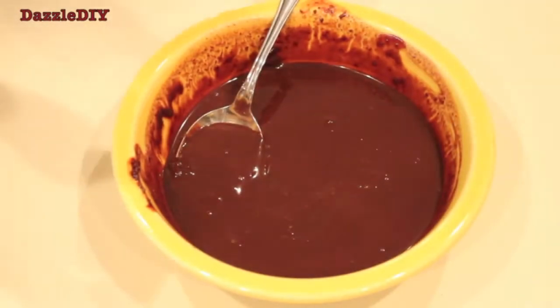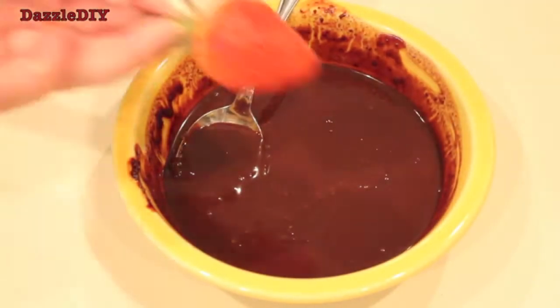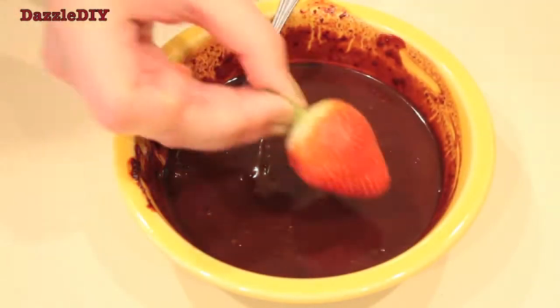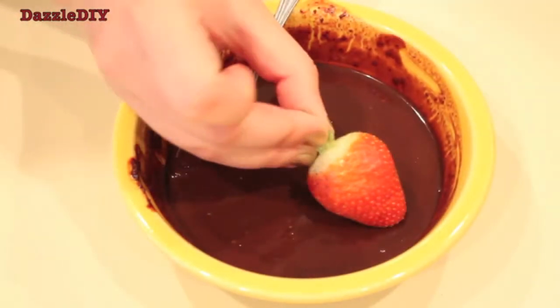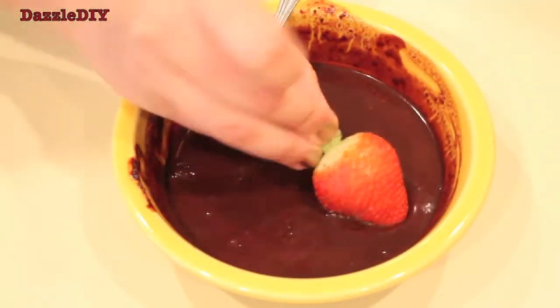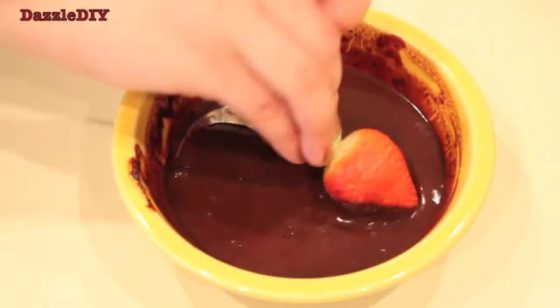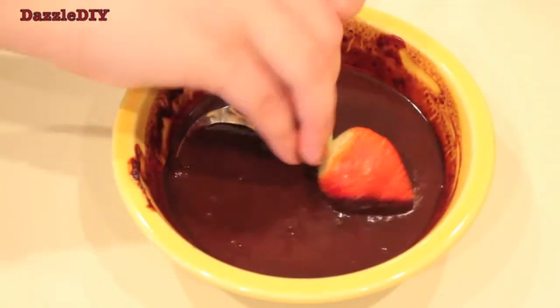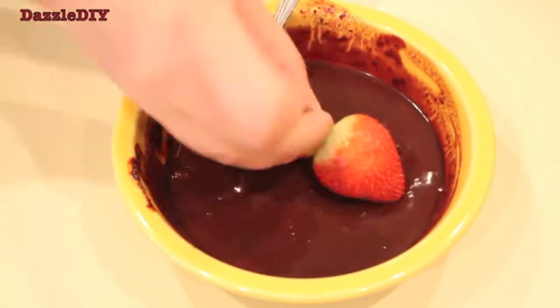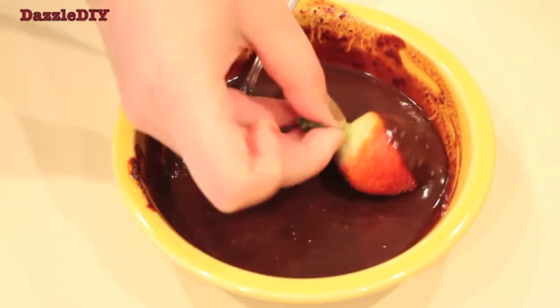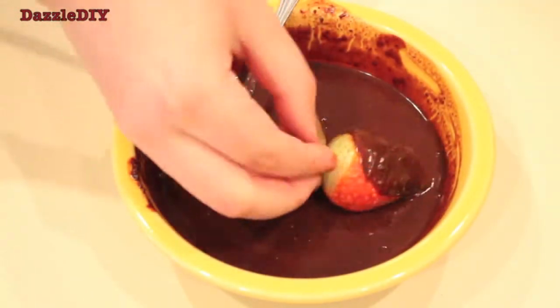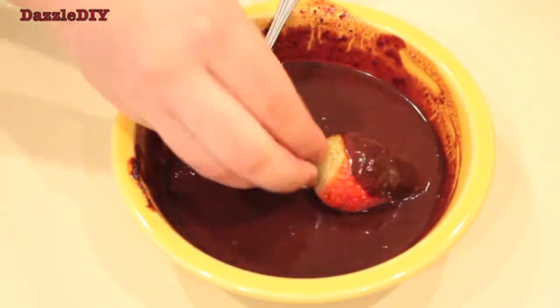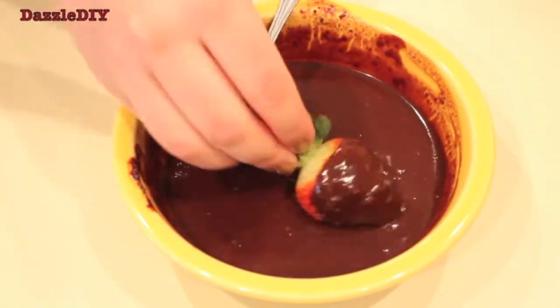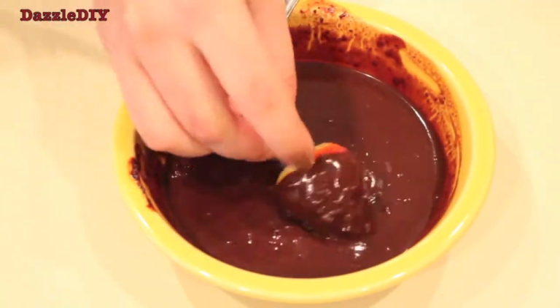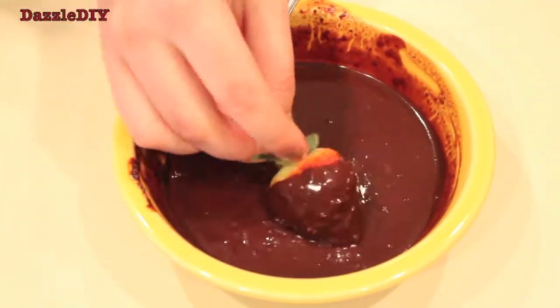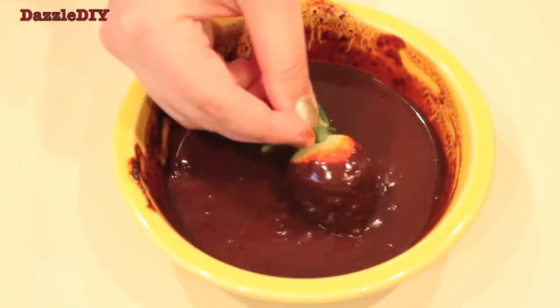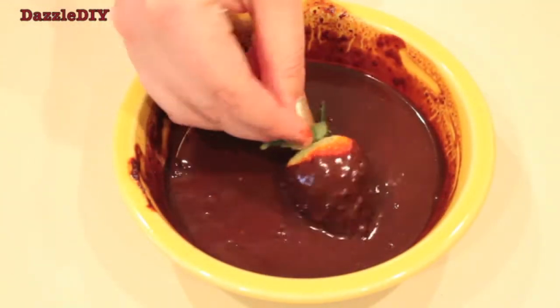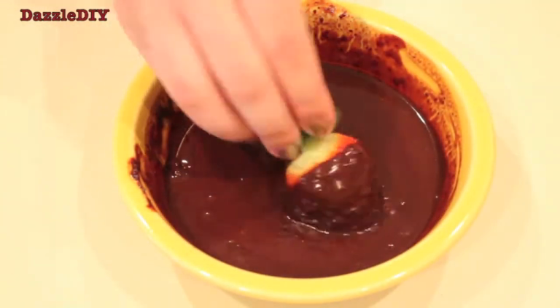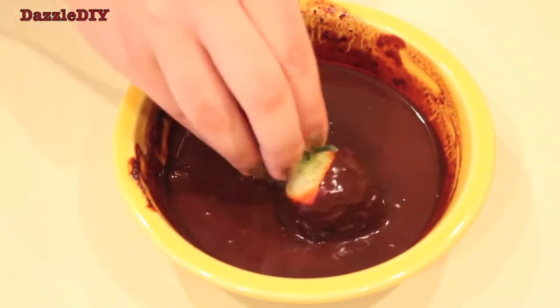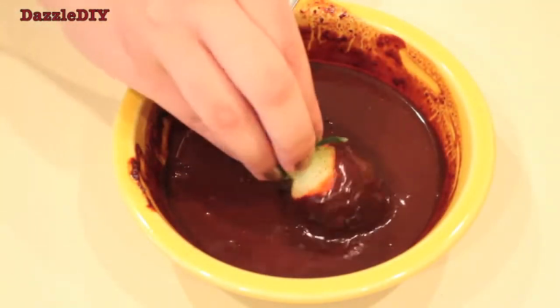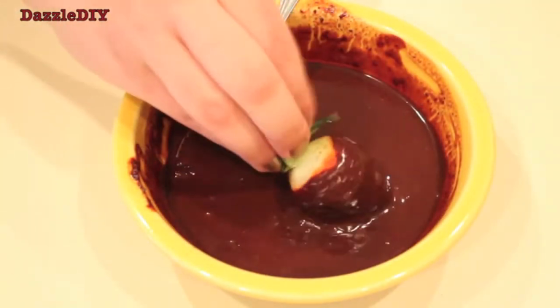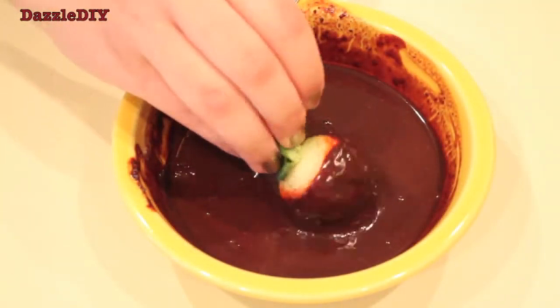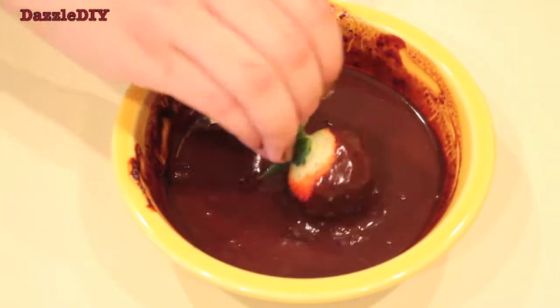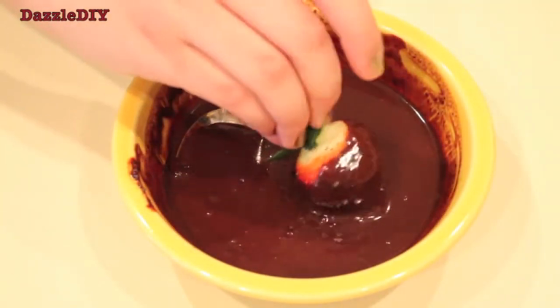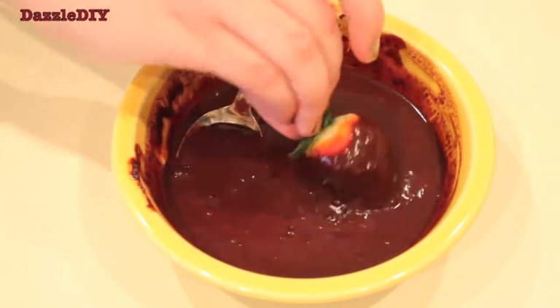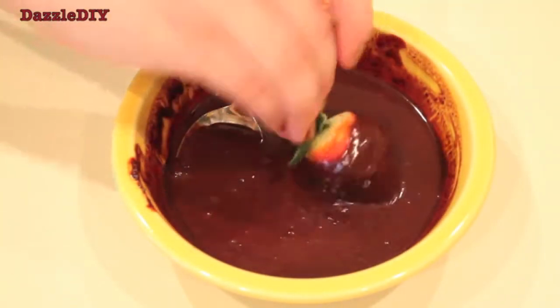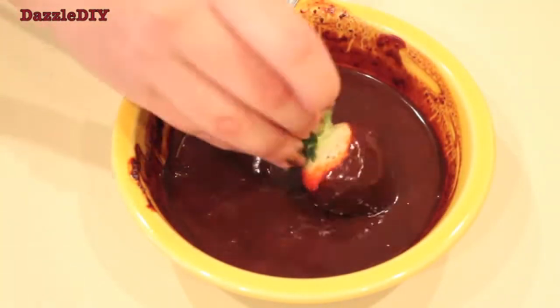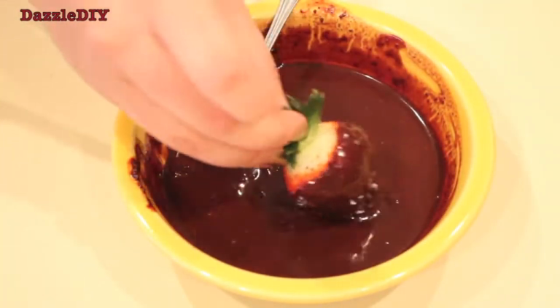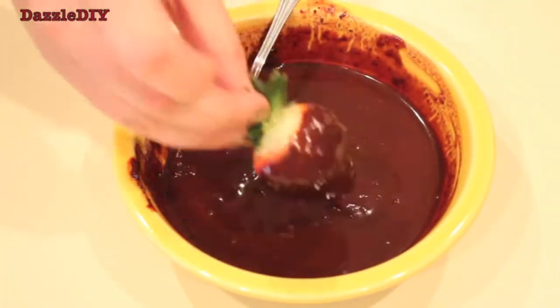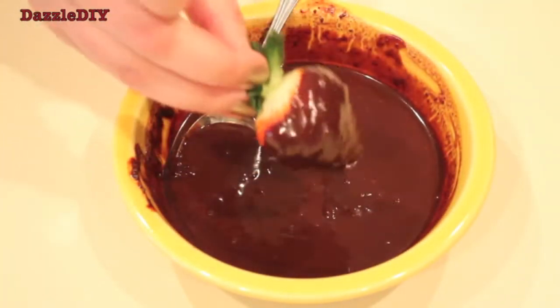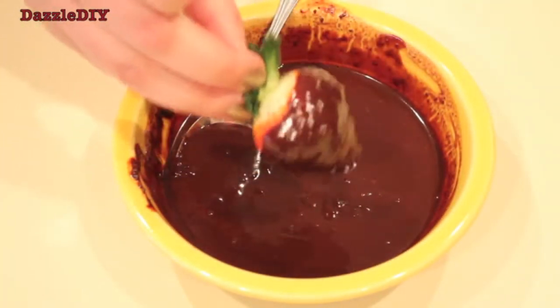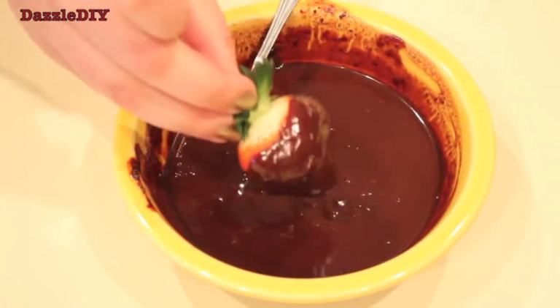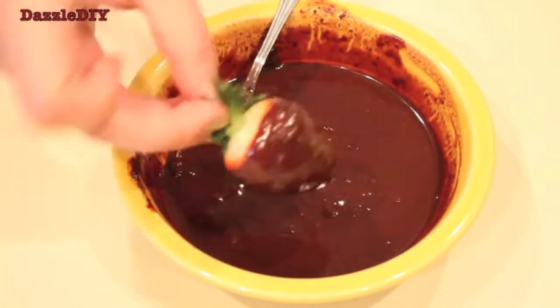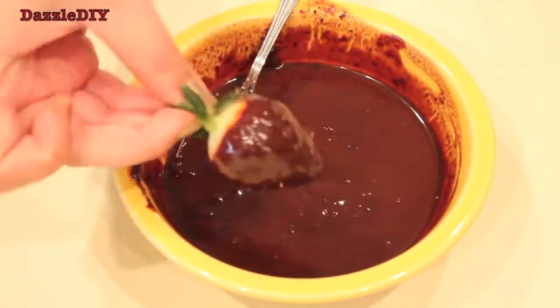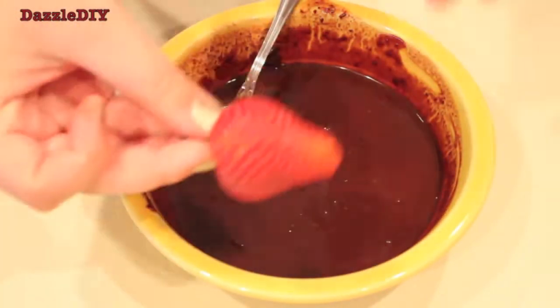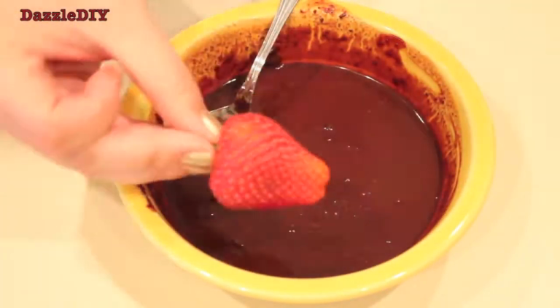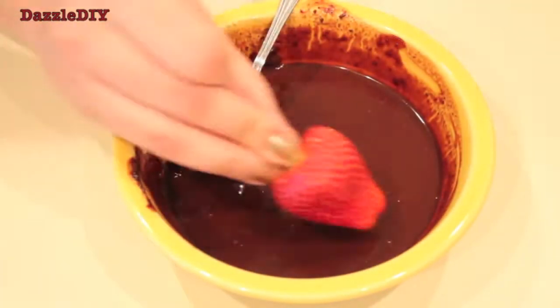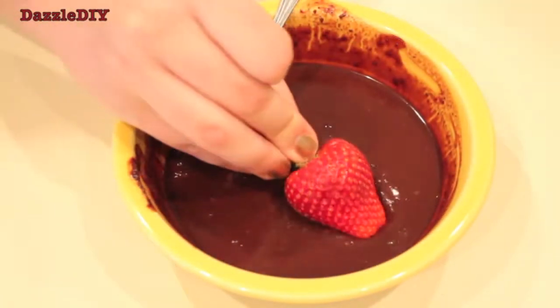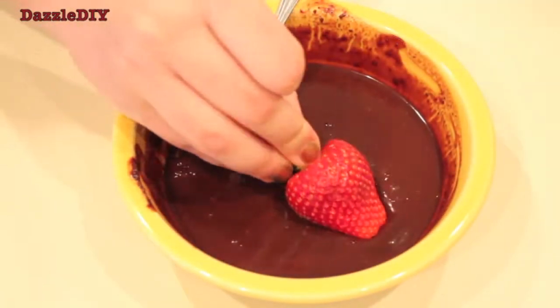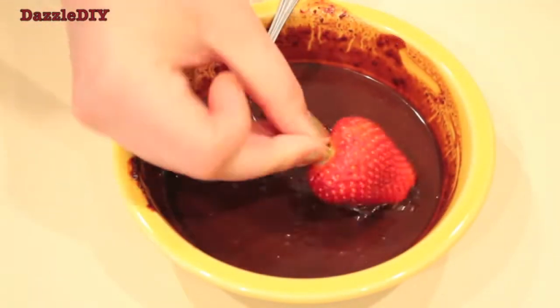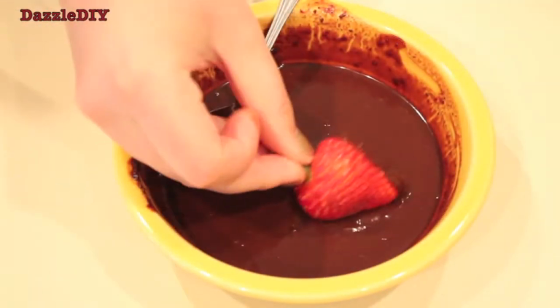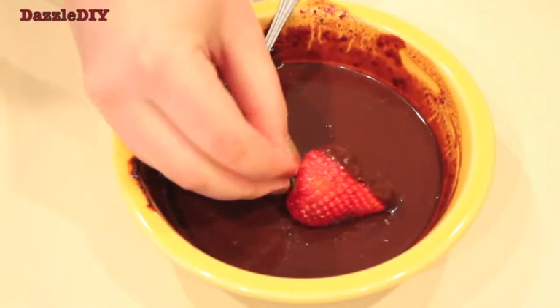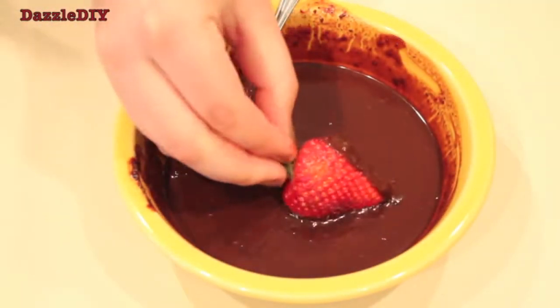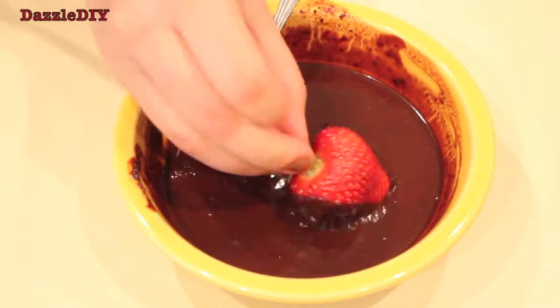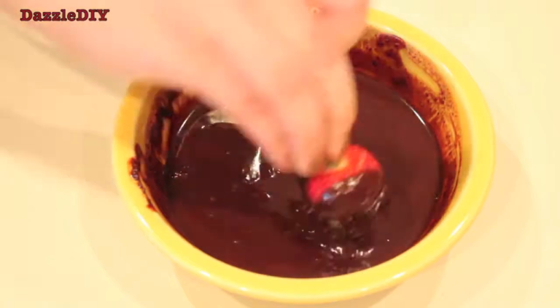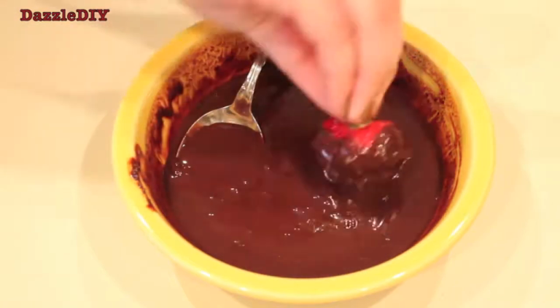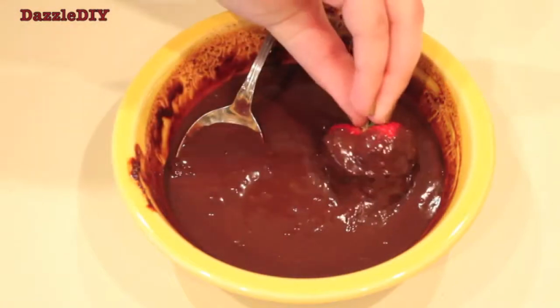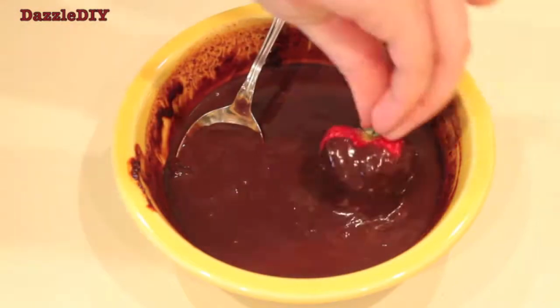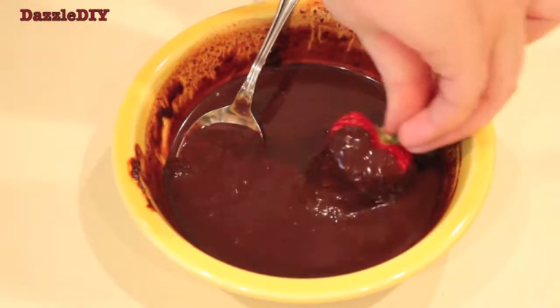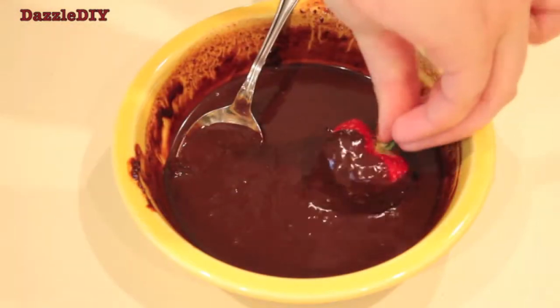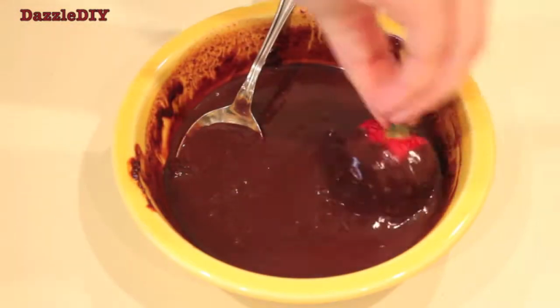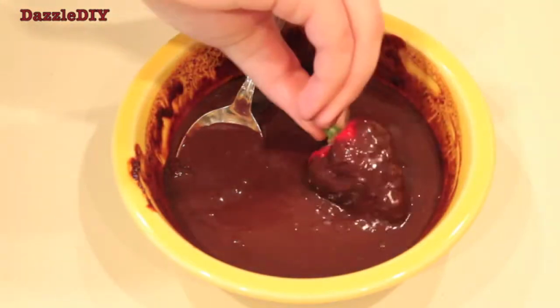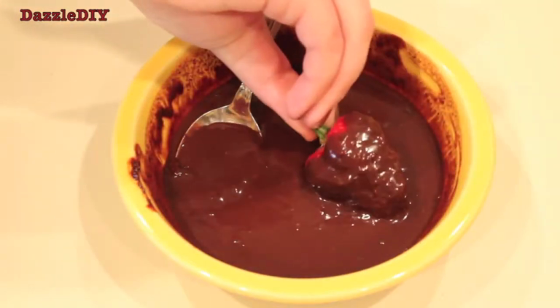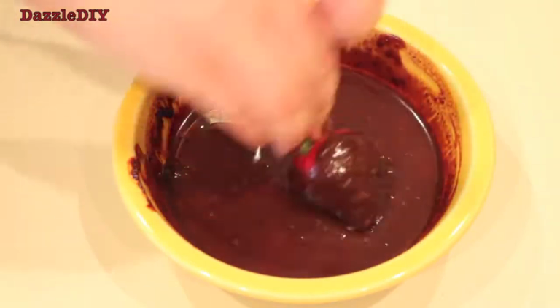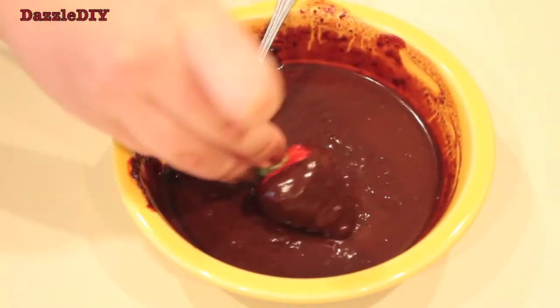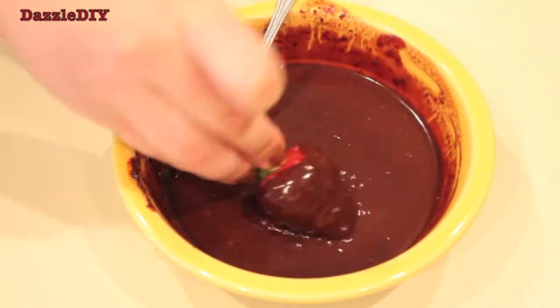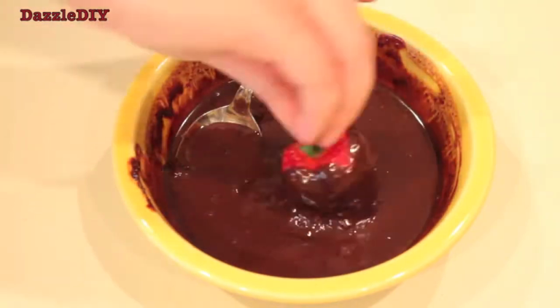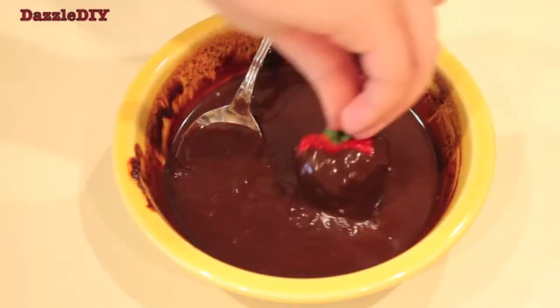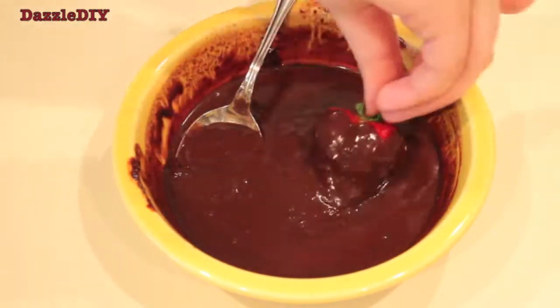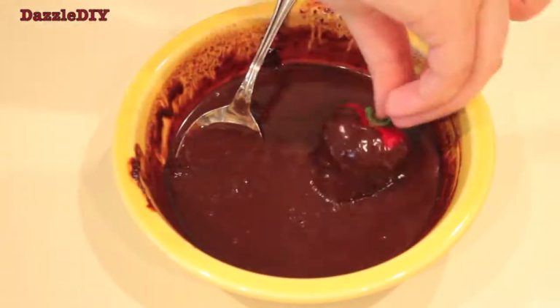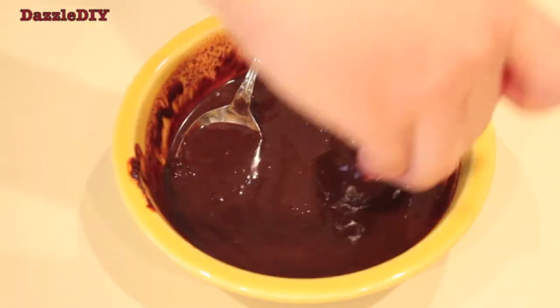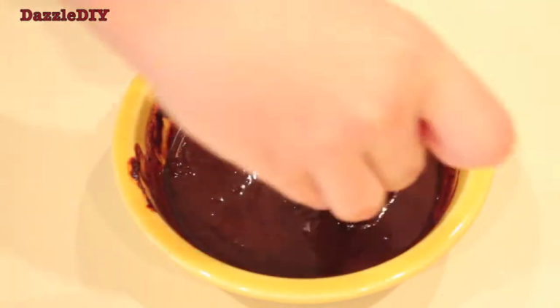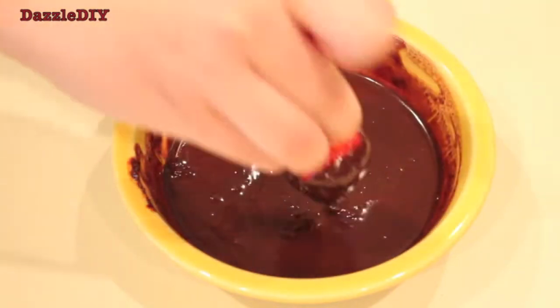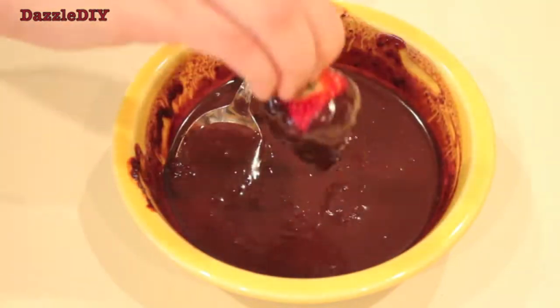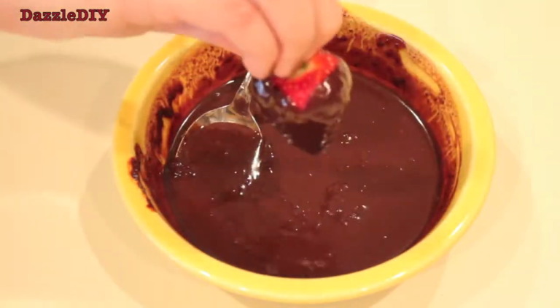Now that the chocolate is completely melted, you want to pull back the leaves of the strawberry and just dip it in the chocolate. It's that simple.